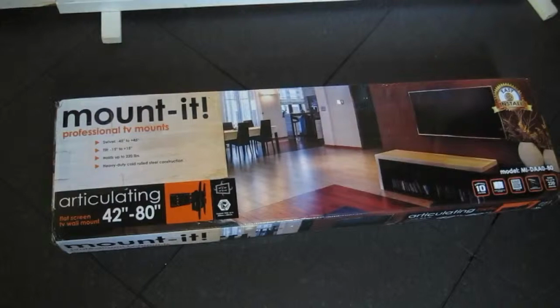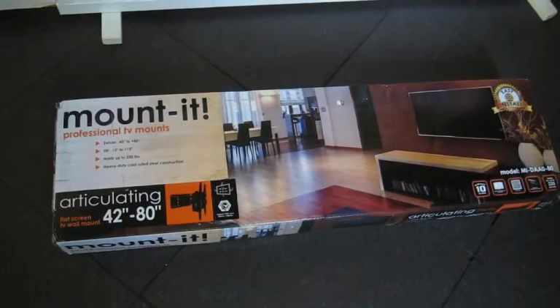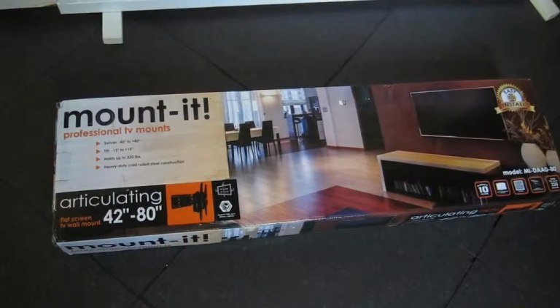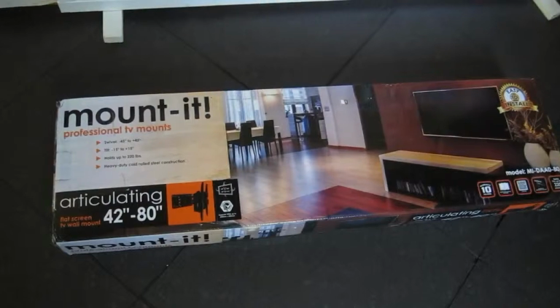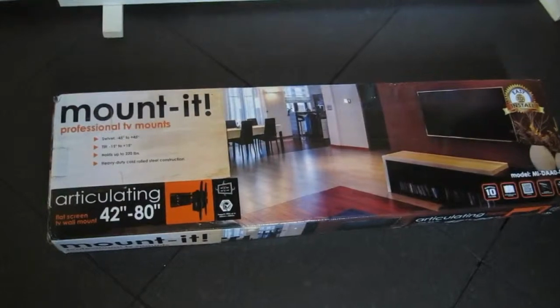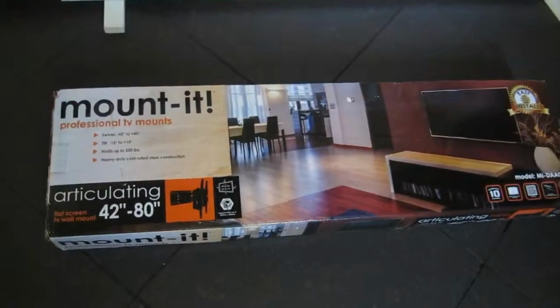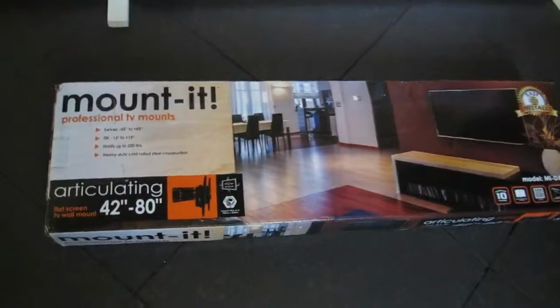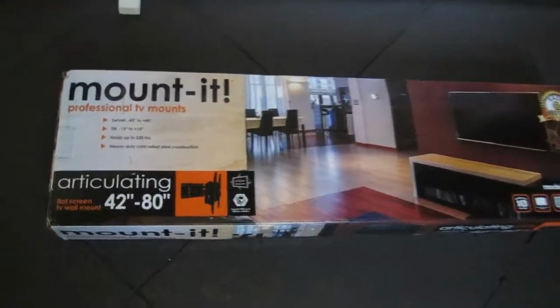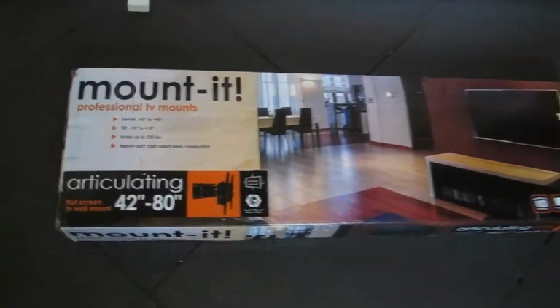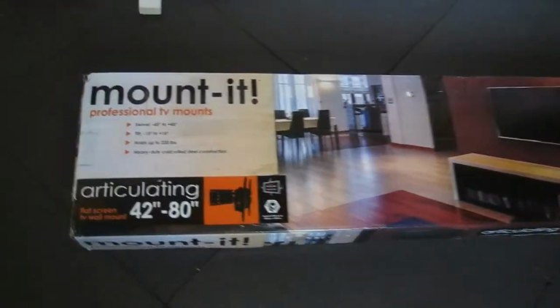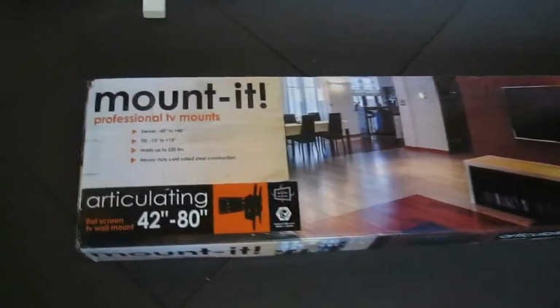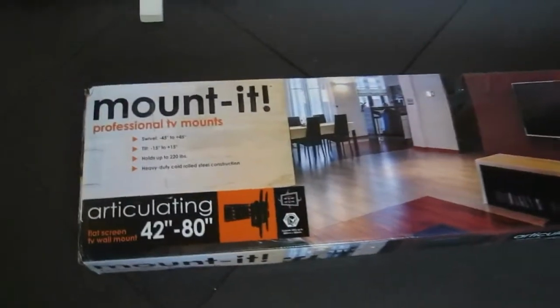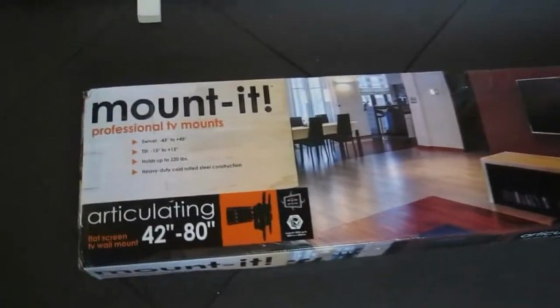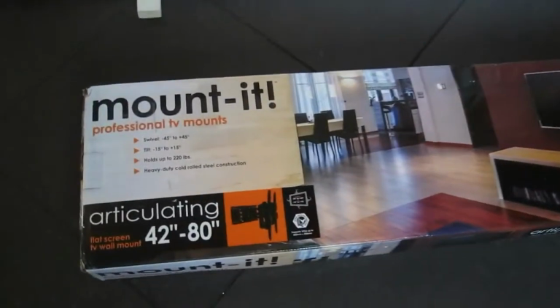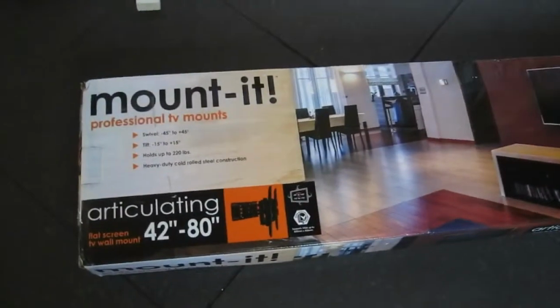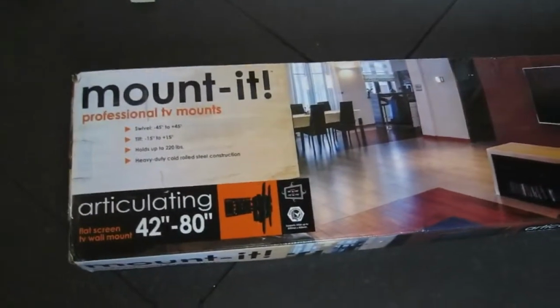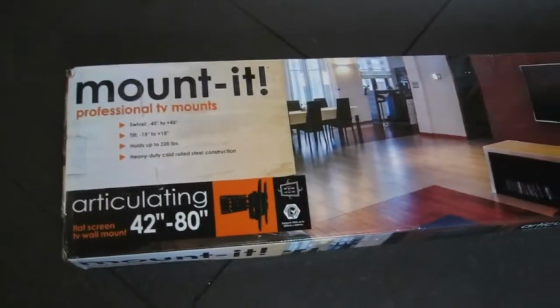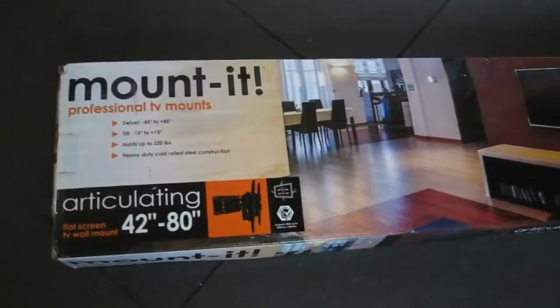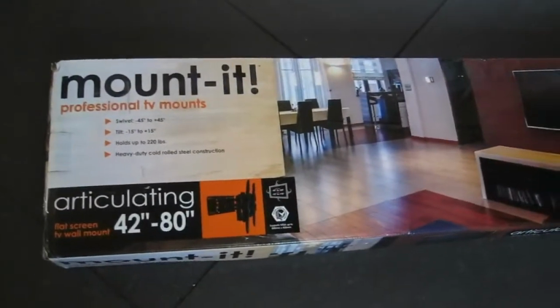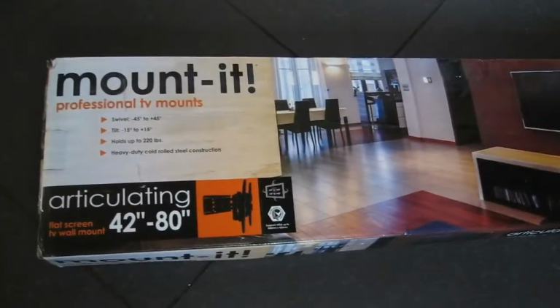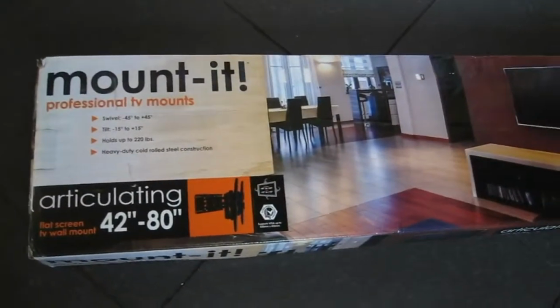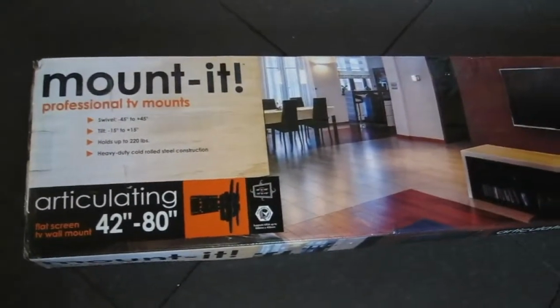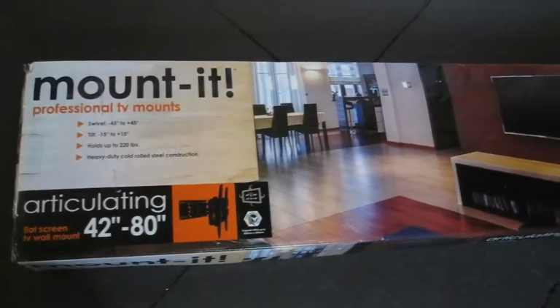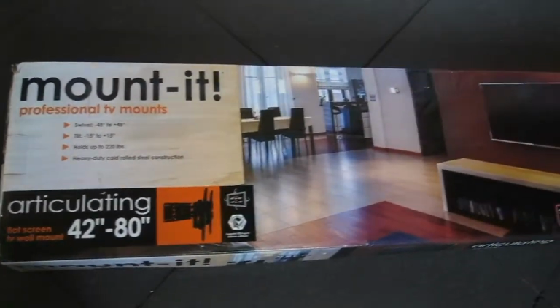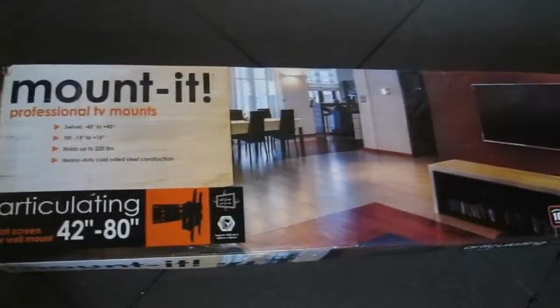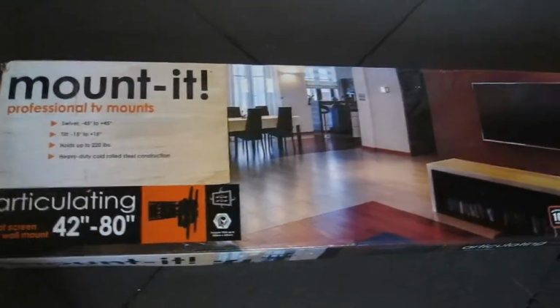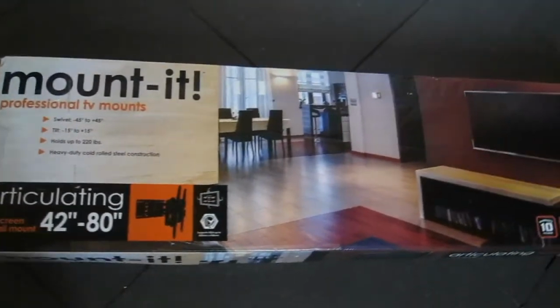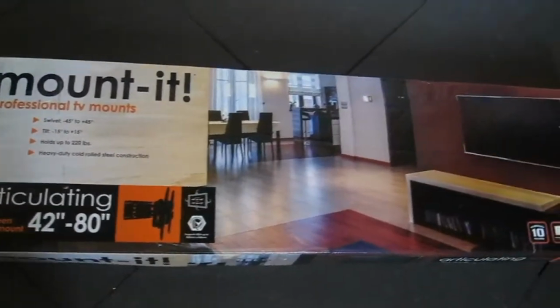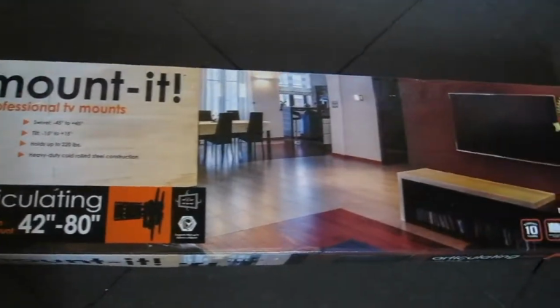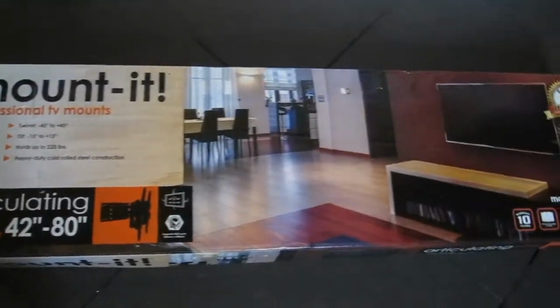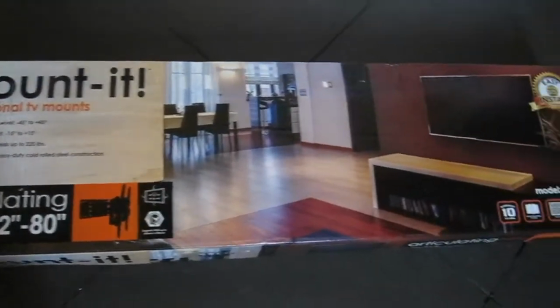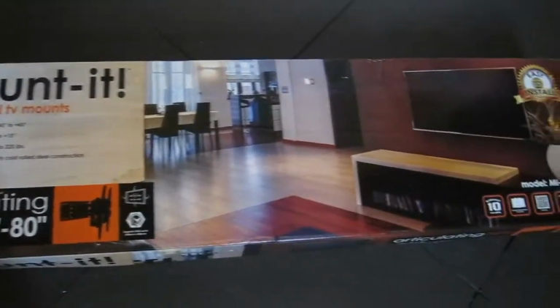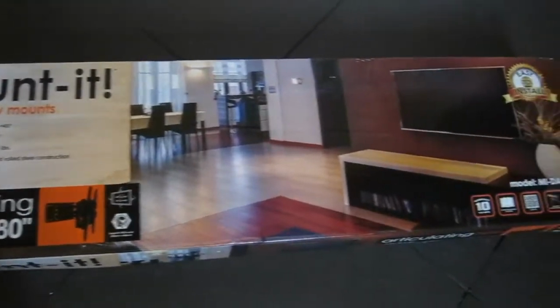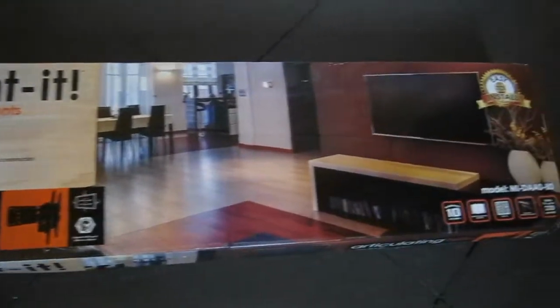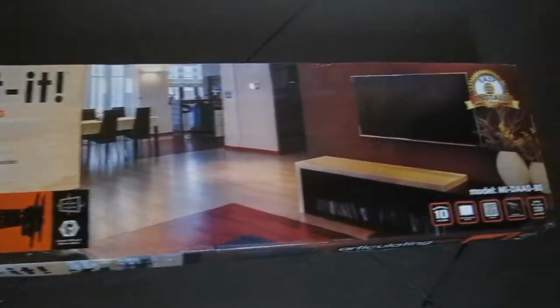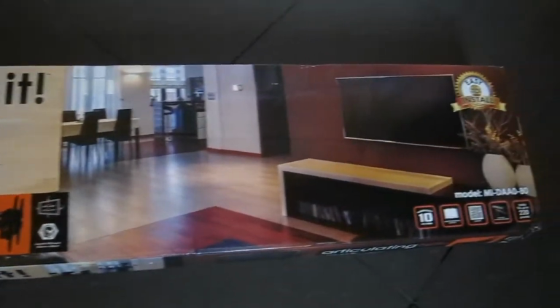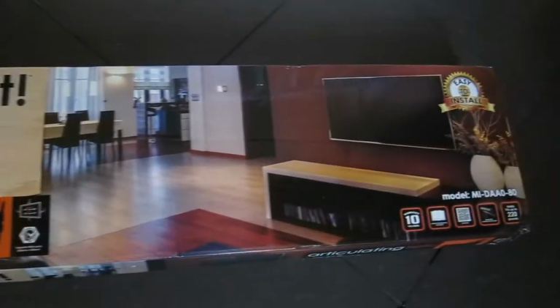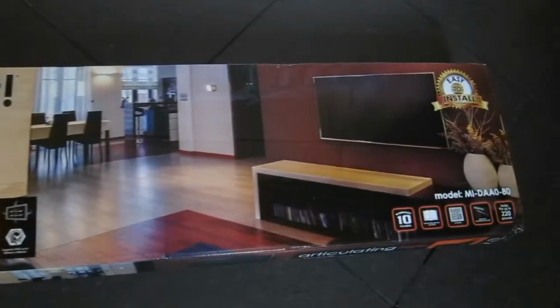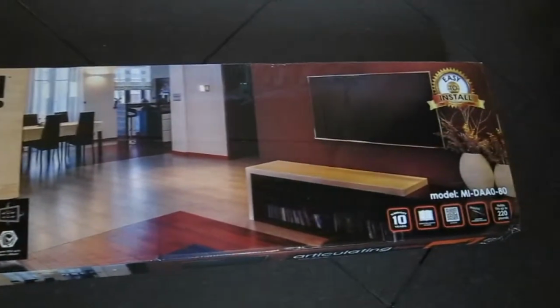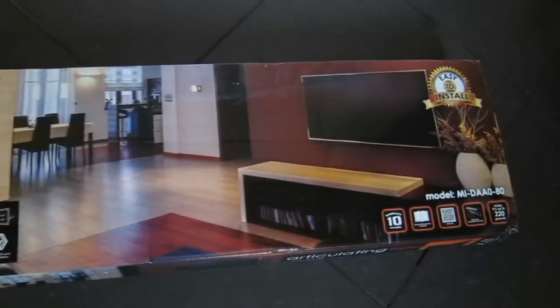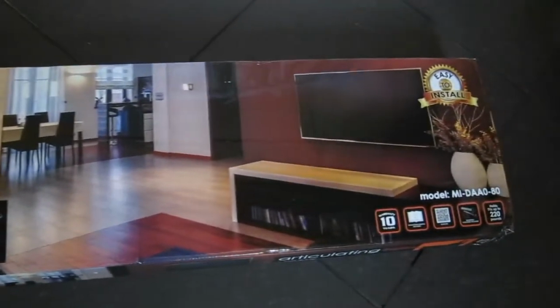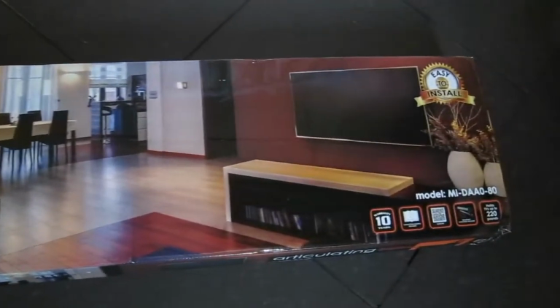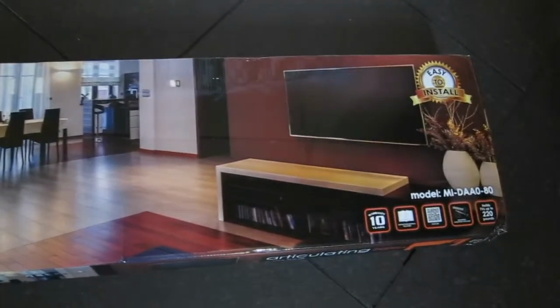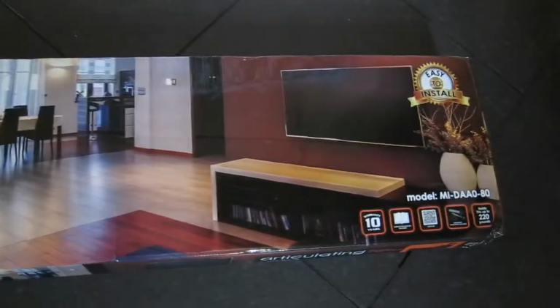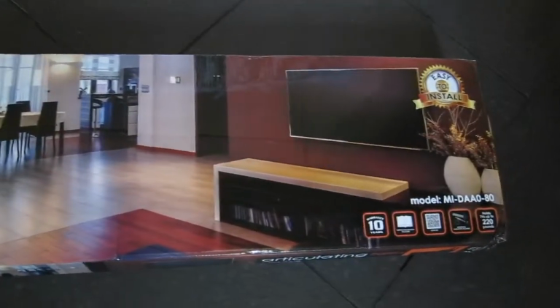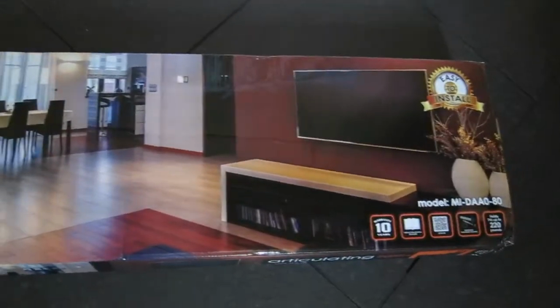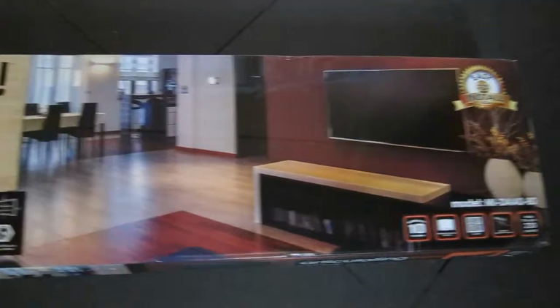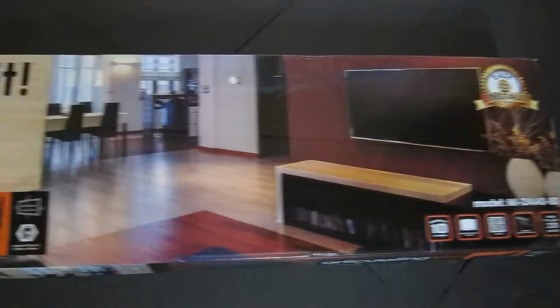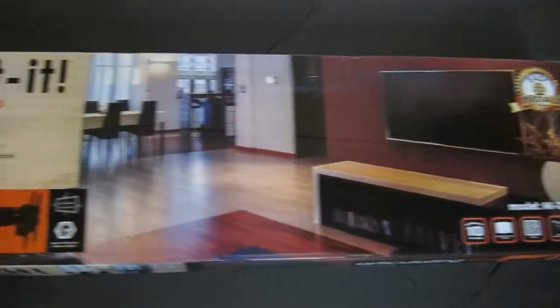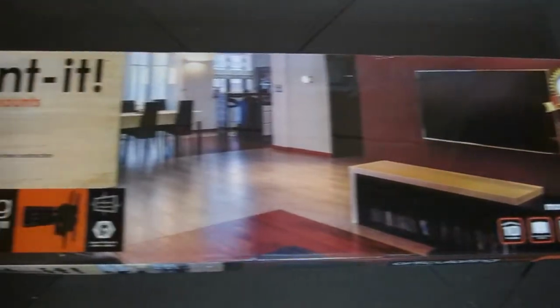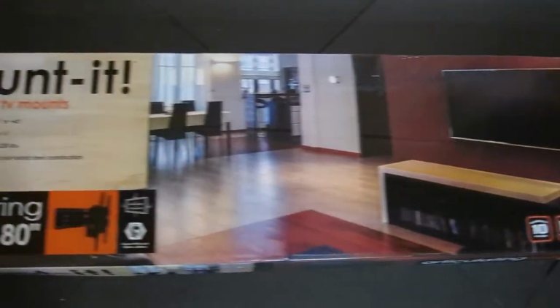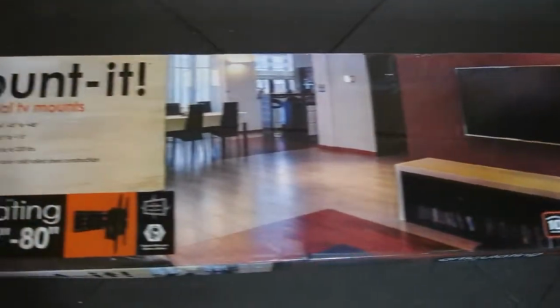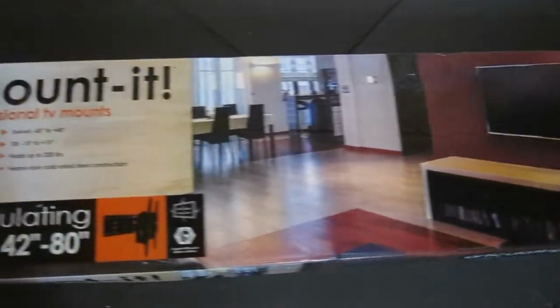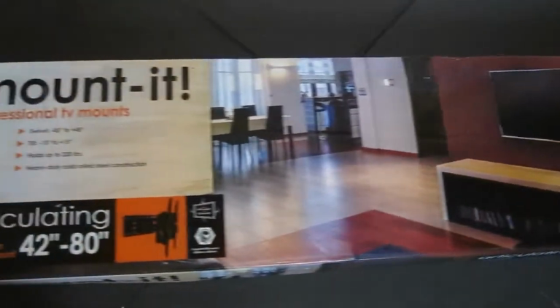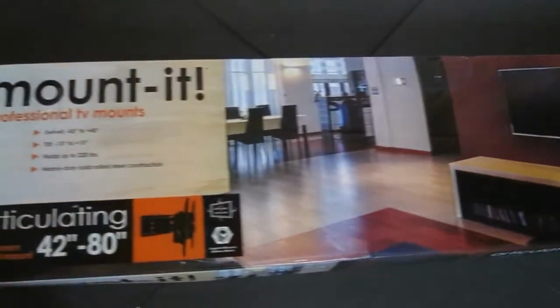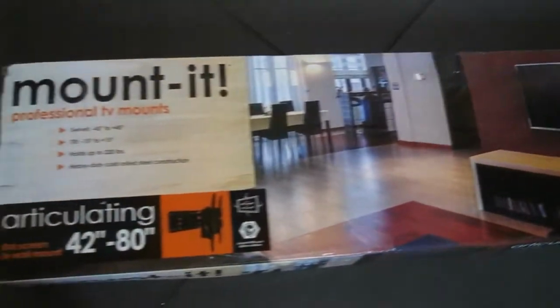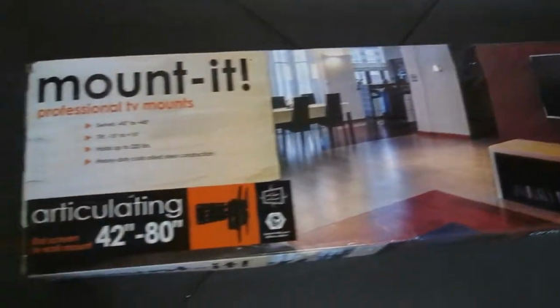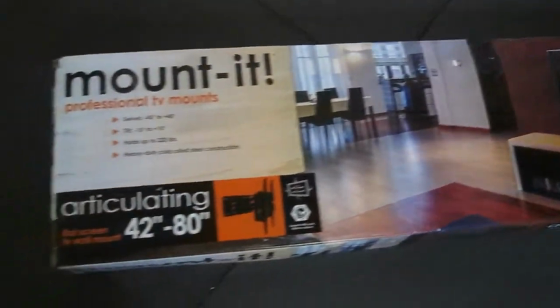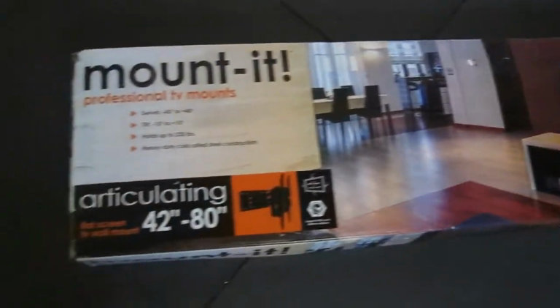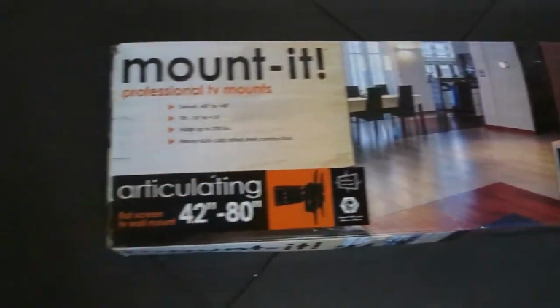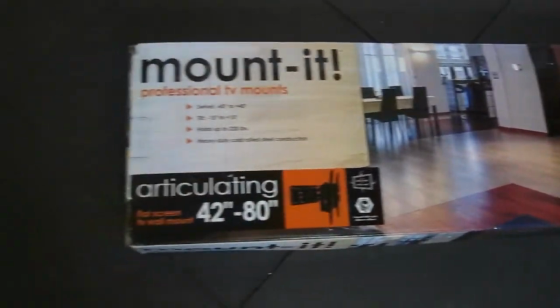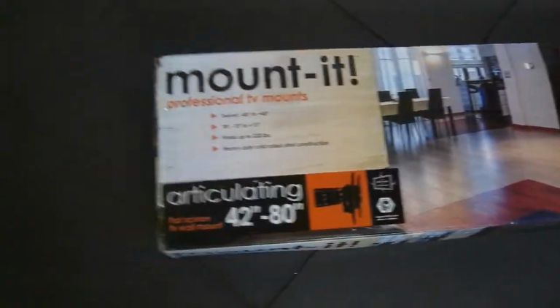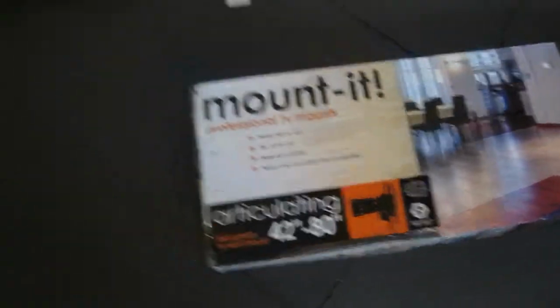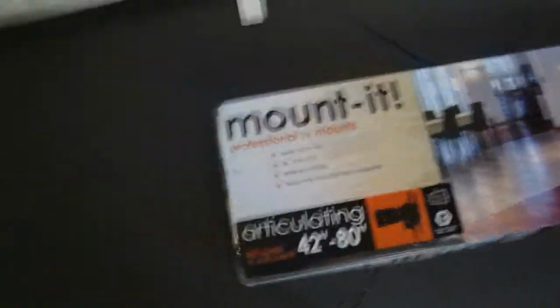Hi guys, today I will be reviewing for you the Mounted MI-DAA0-80 Premium Series TV Mount.